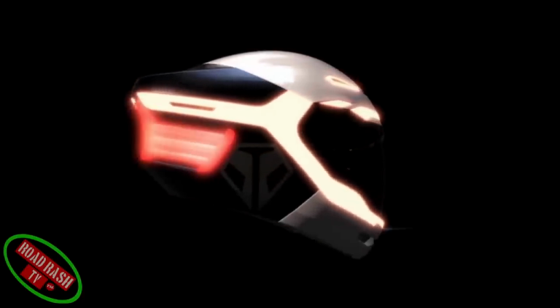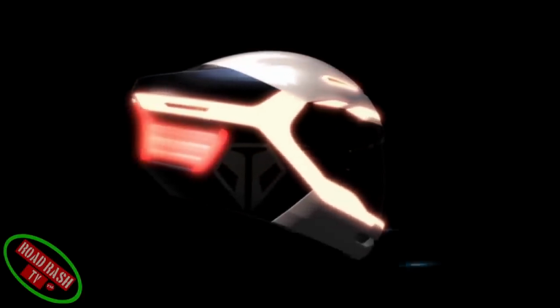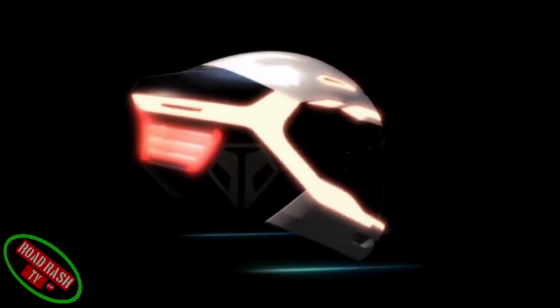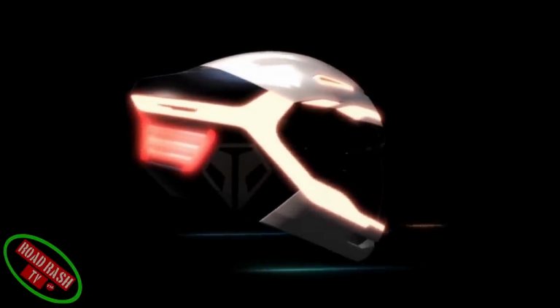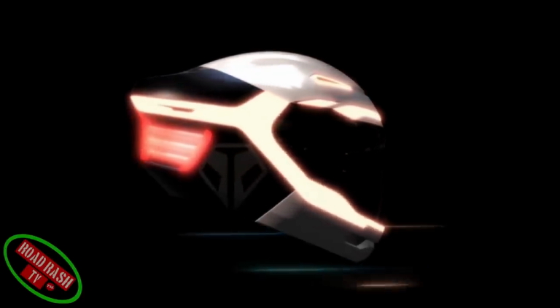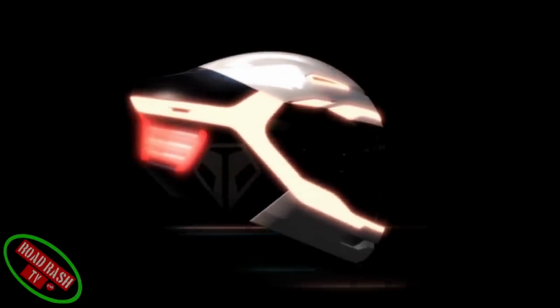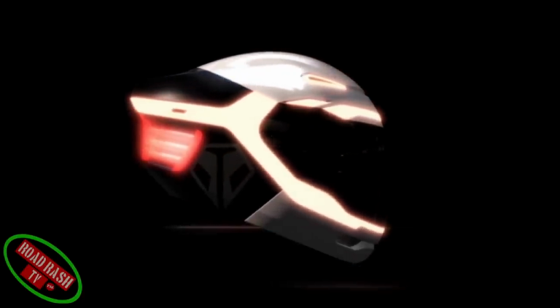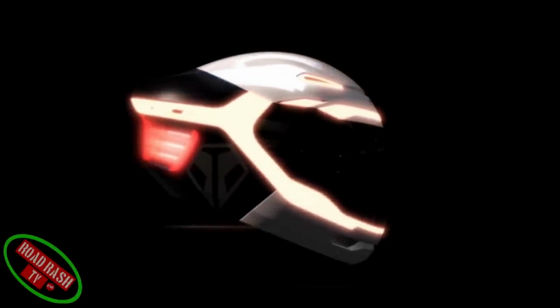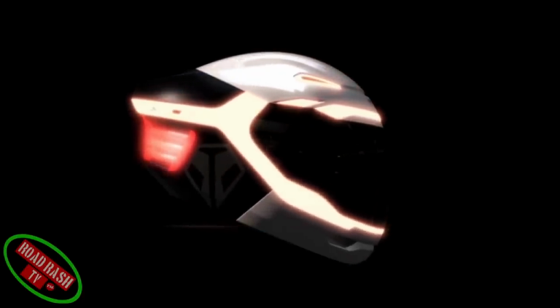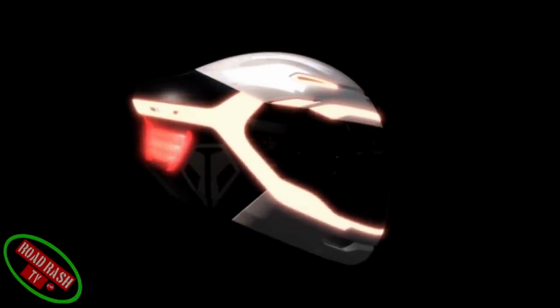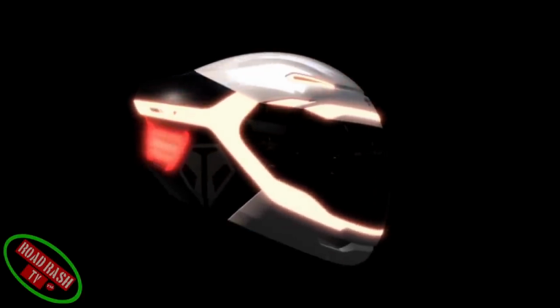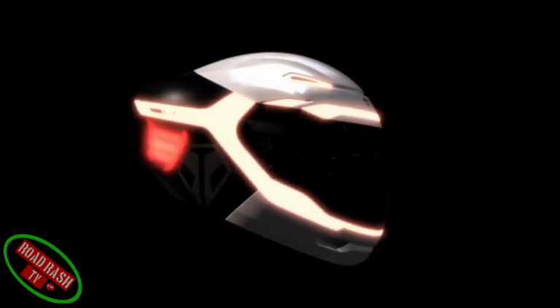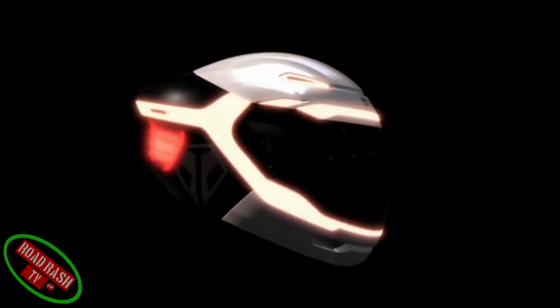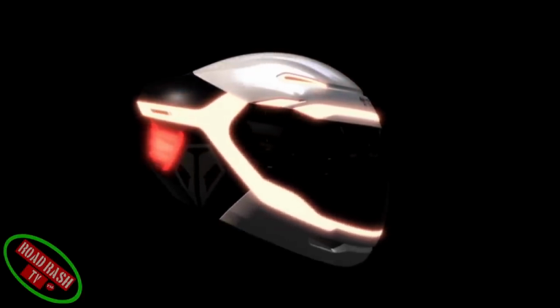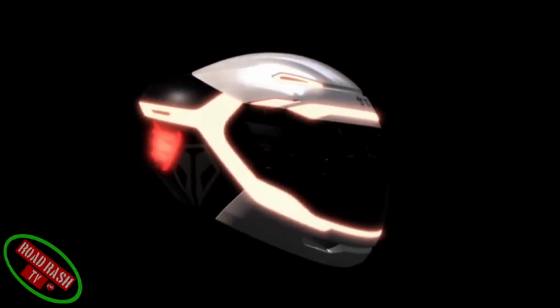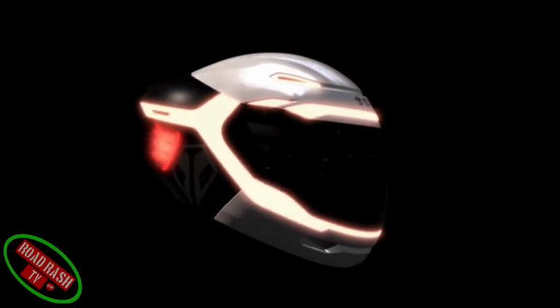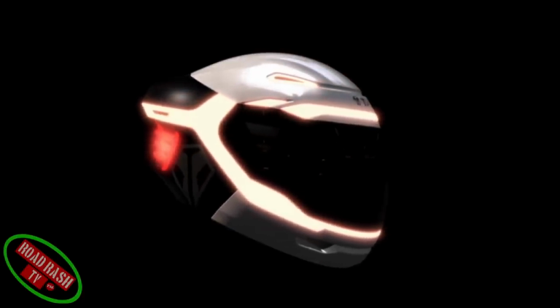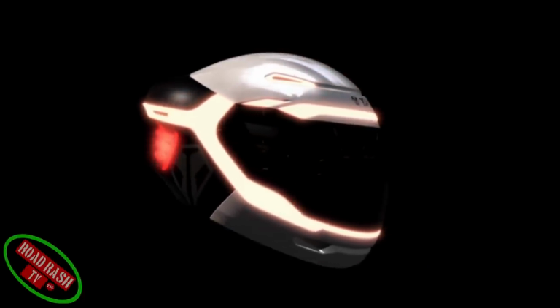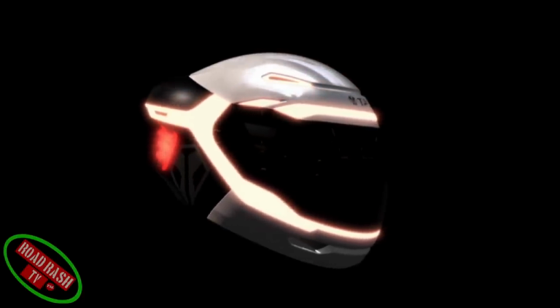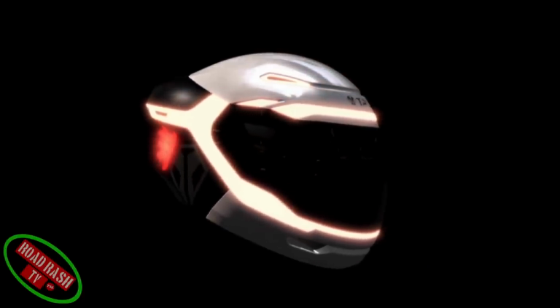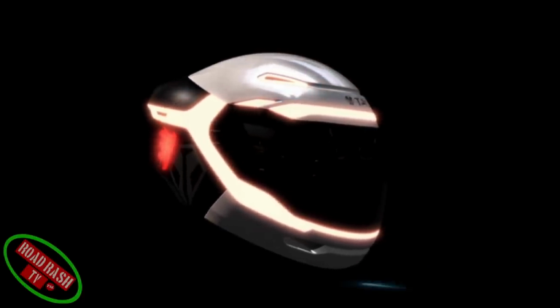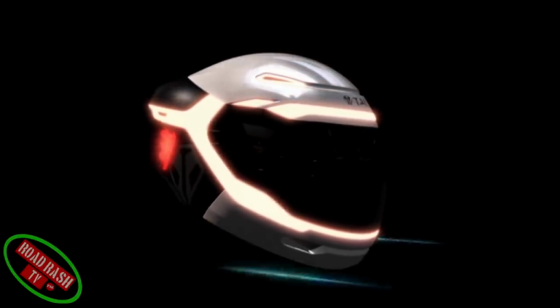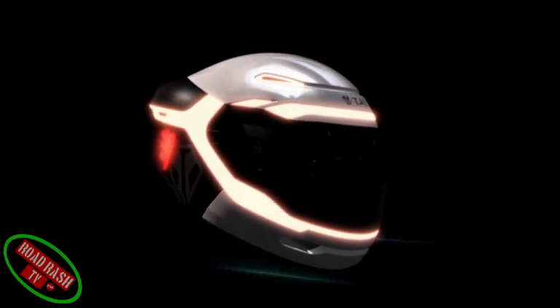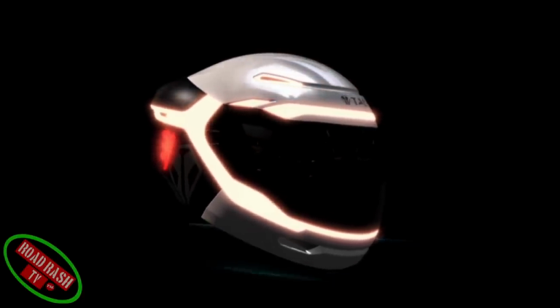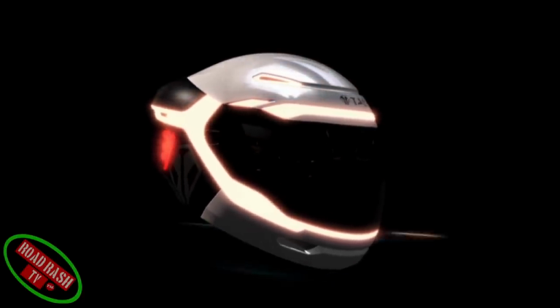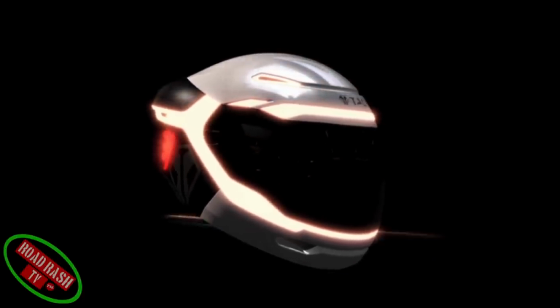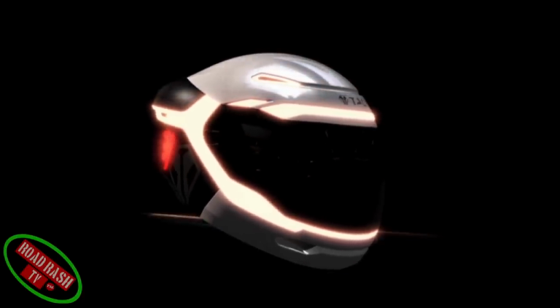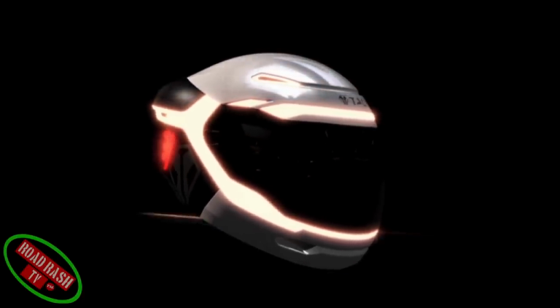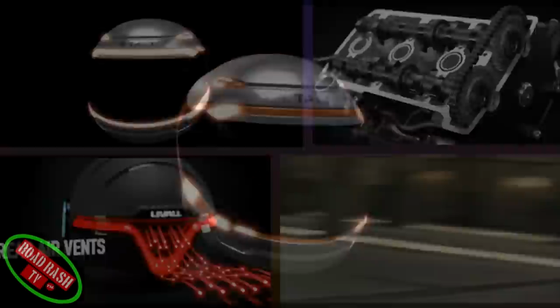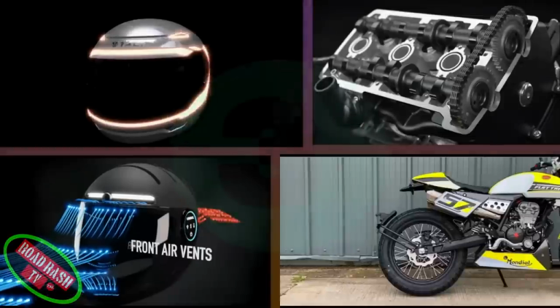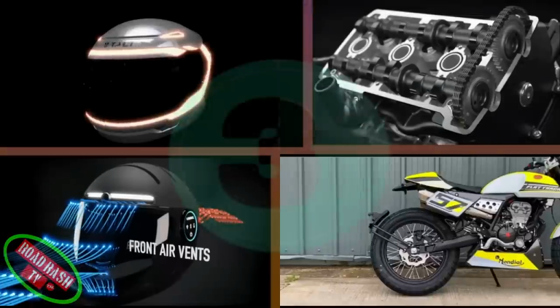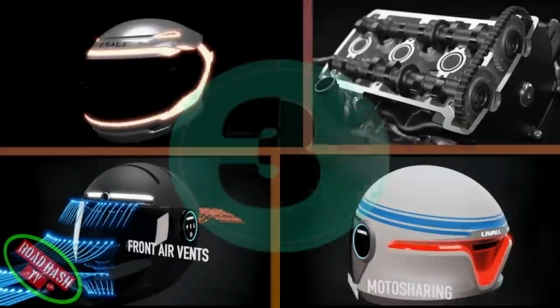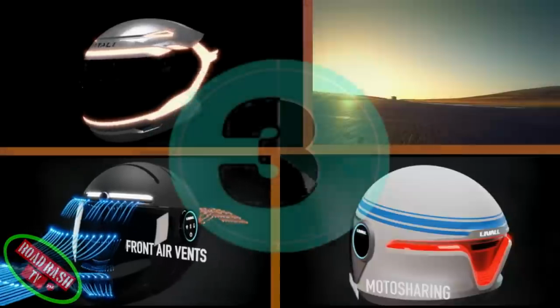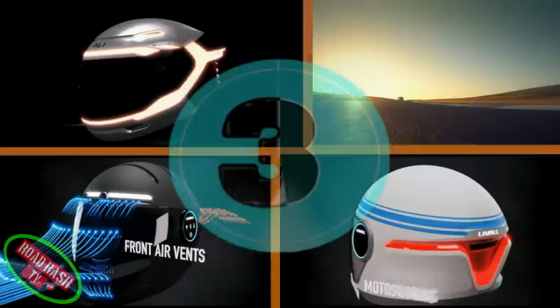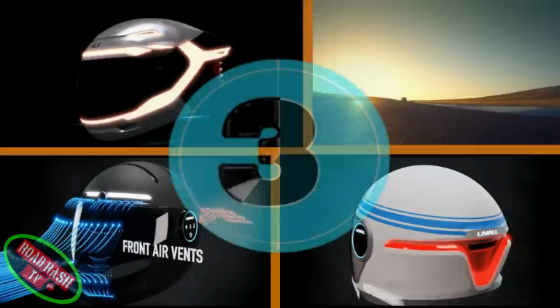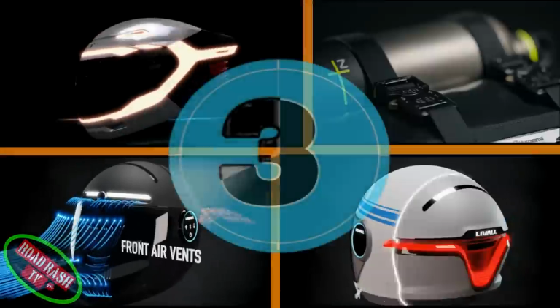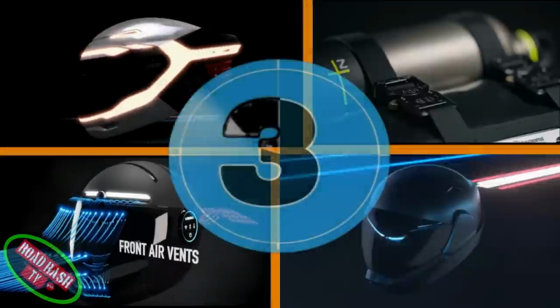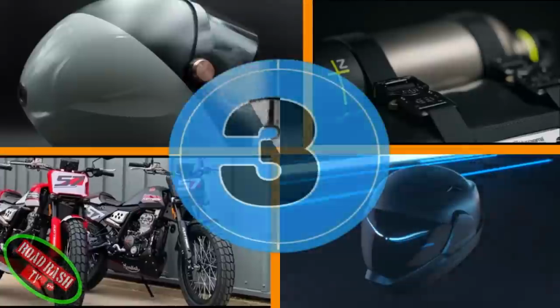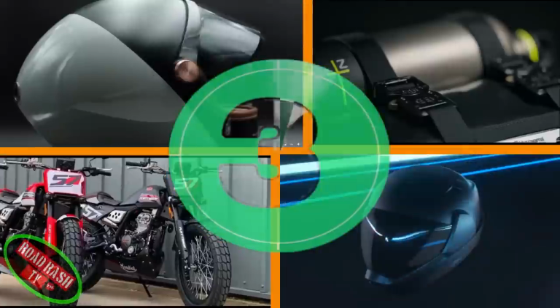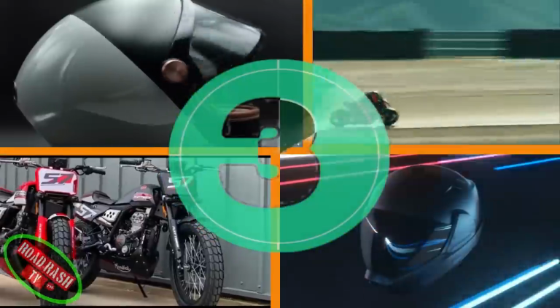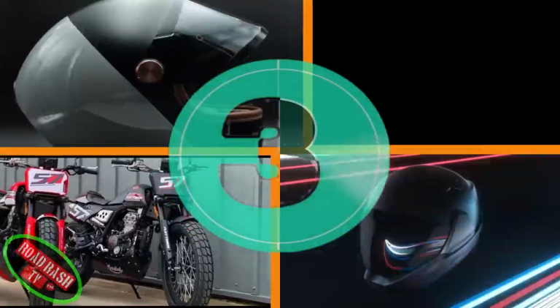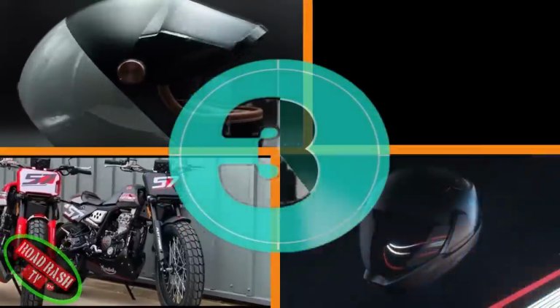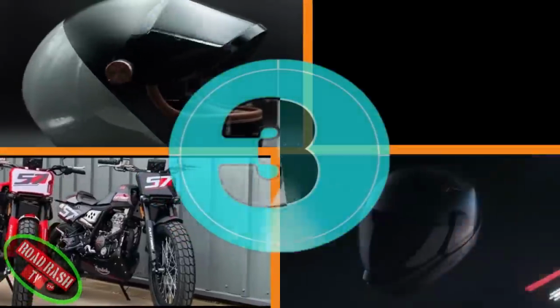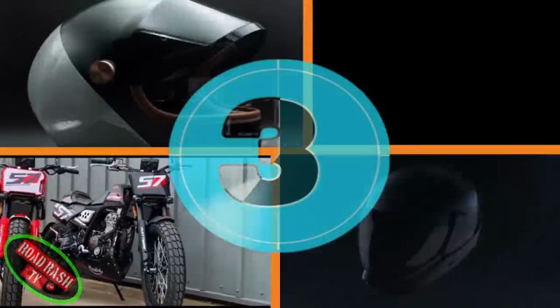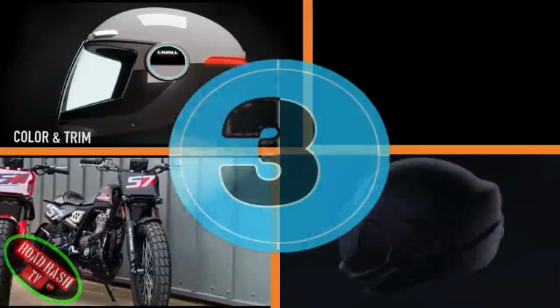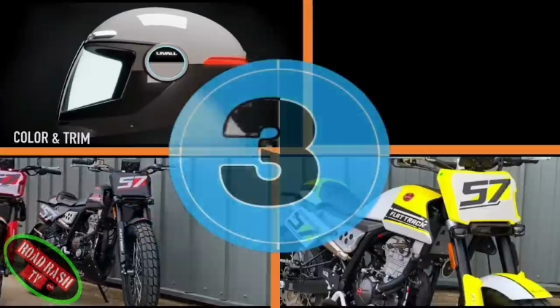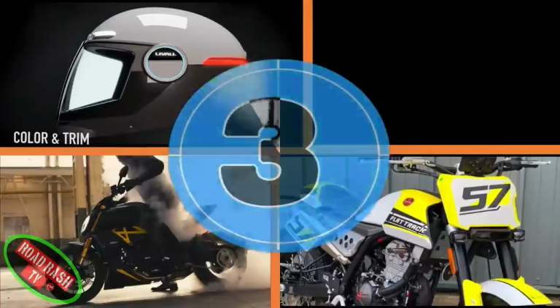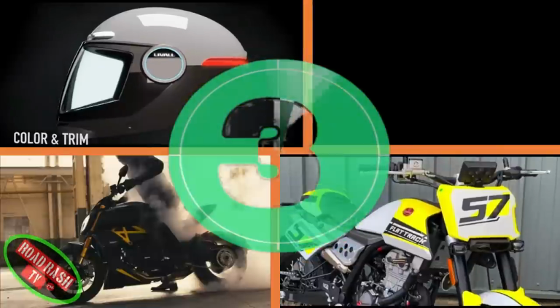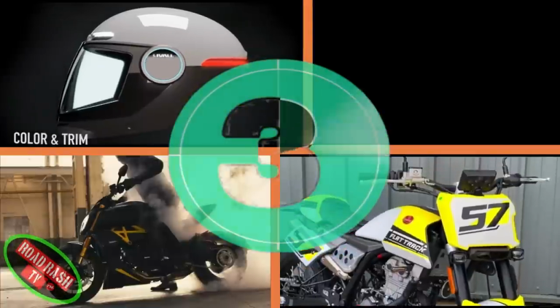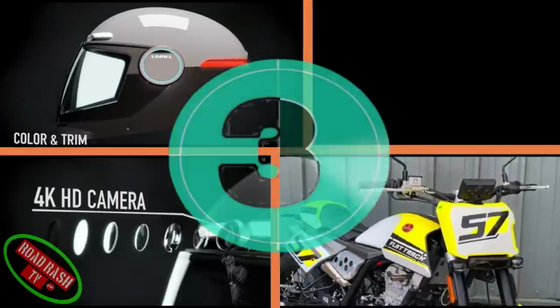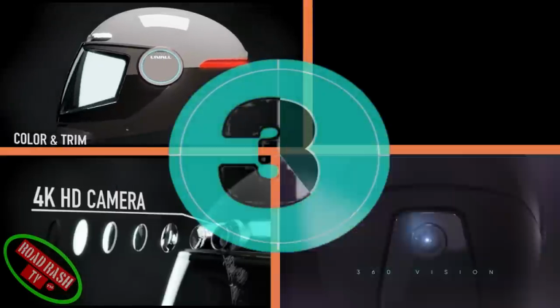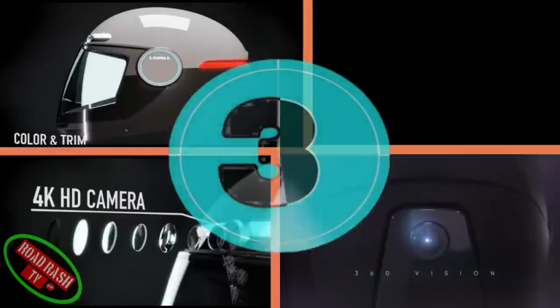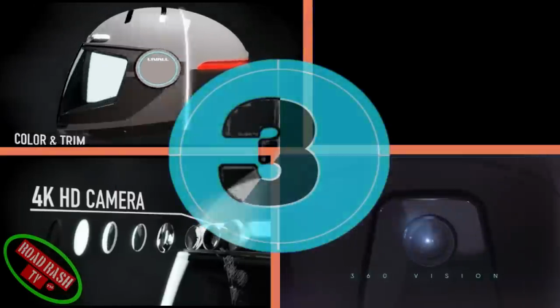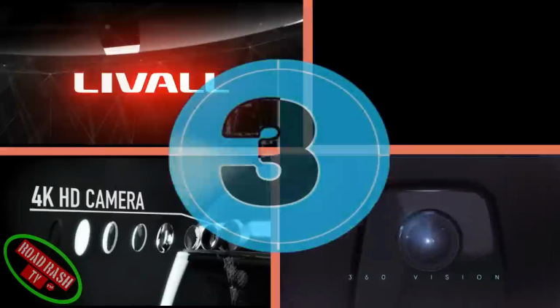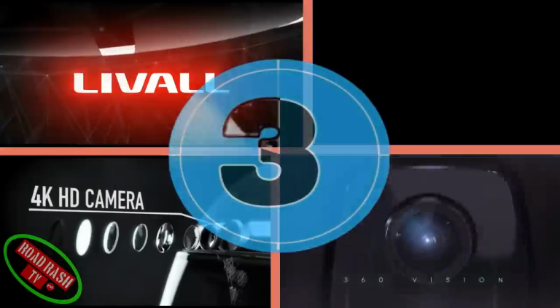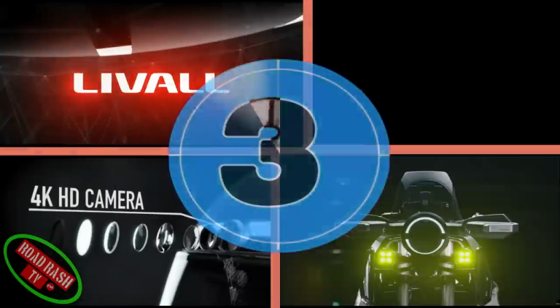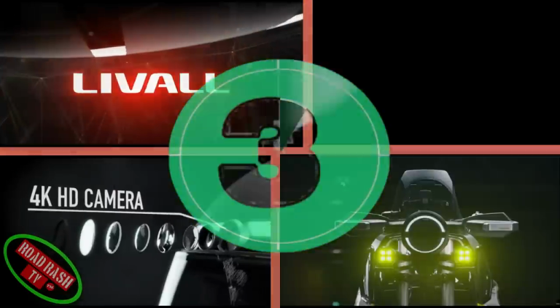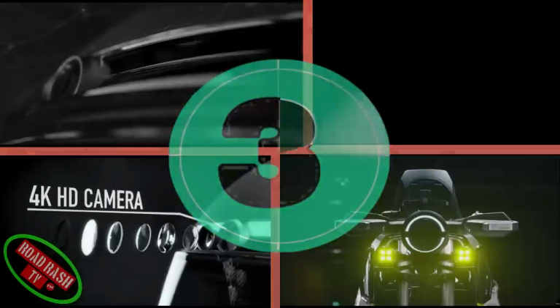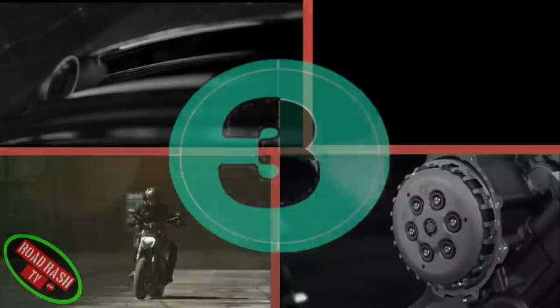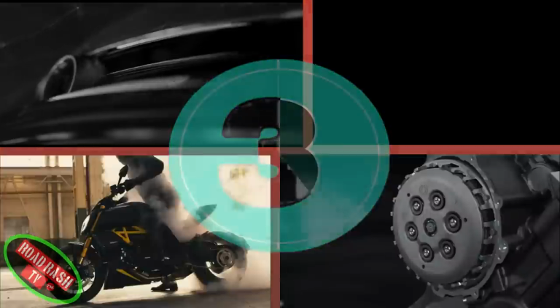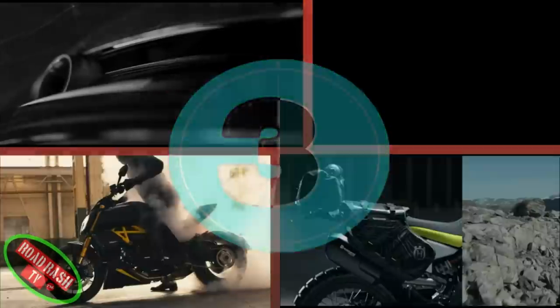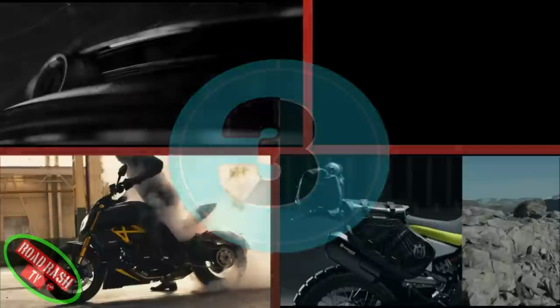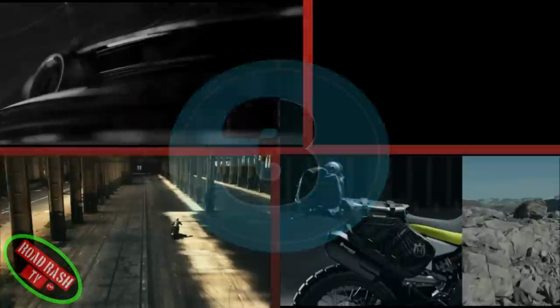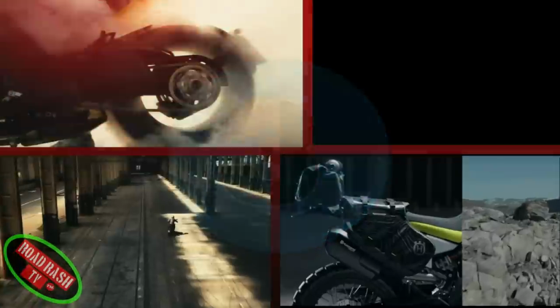Unlike our next helmet that's readily available, the Tally hasn't come to market yet, but when it does I'm sure it'll be a firm favourite.